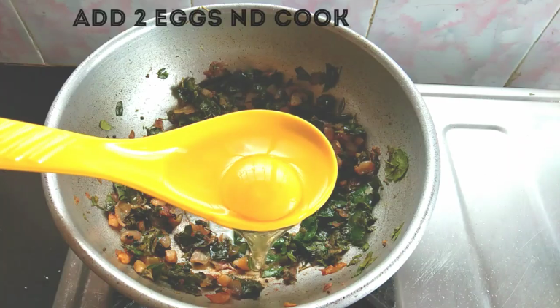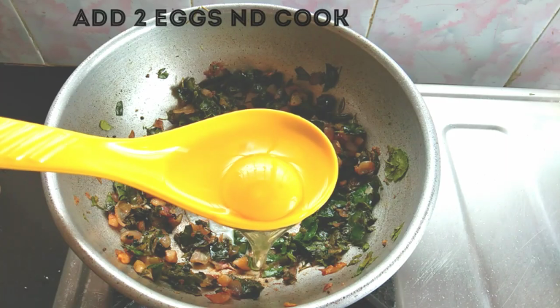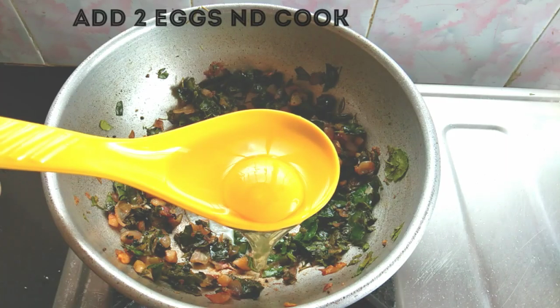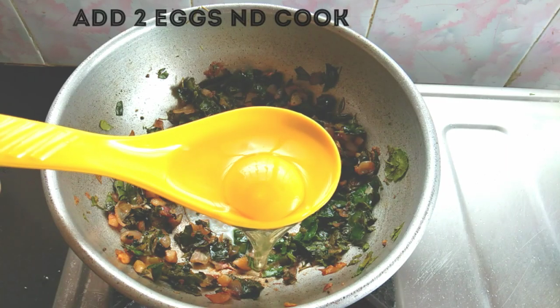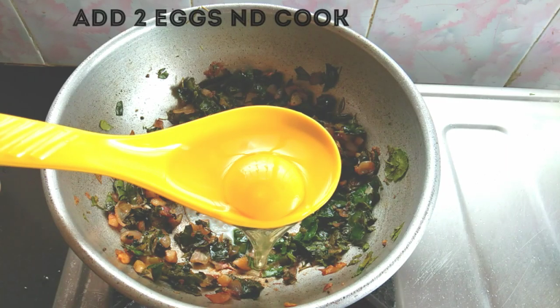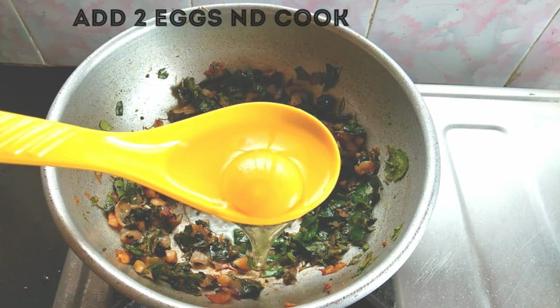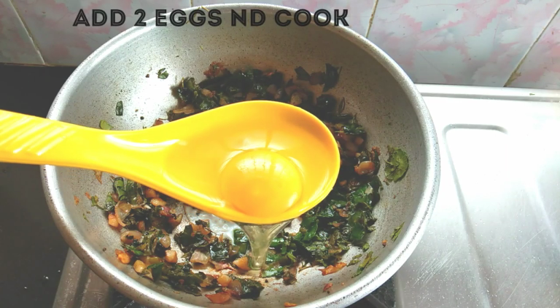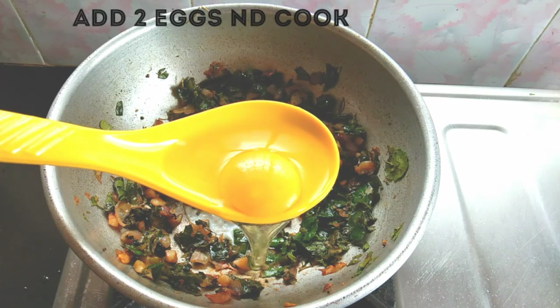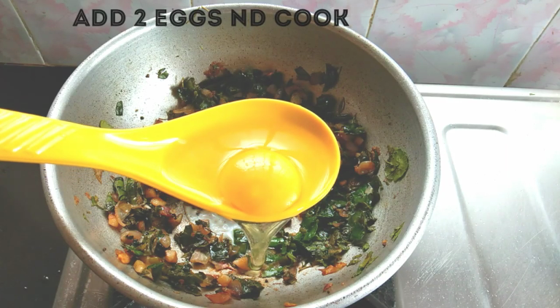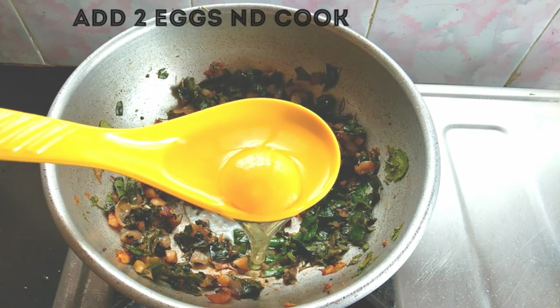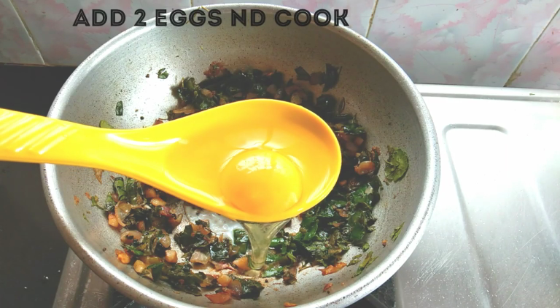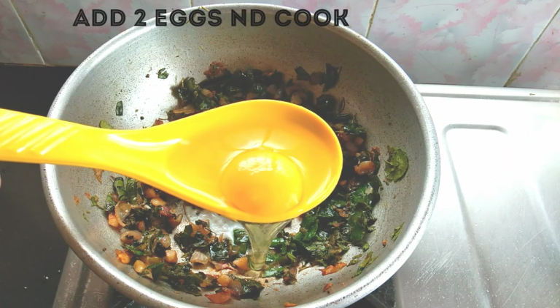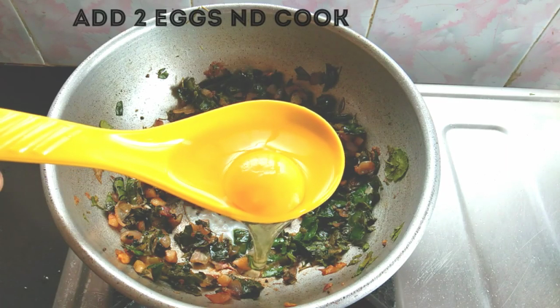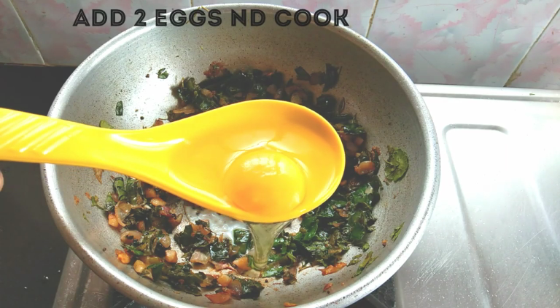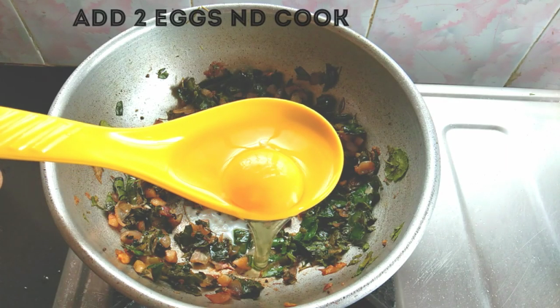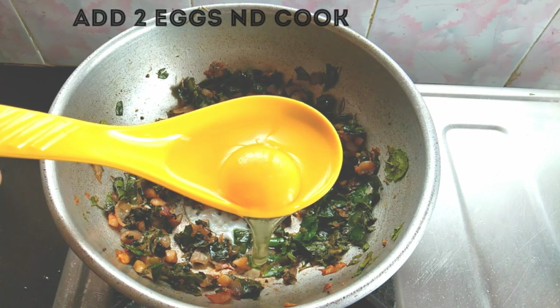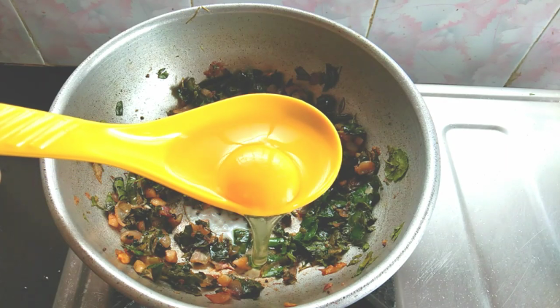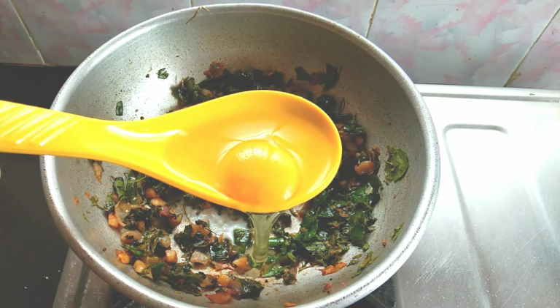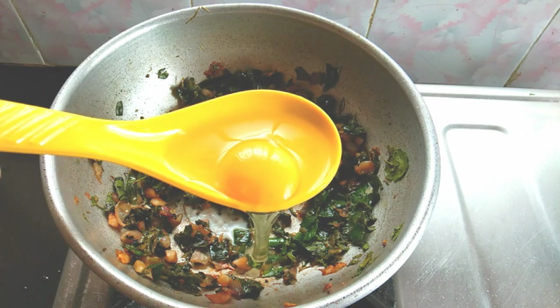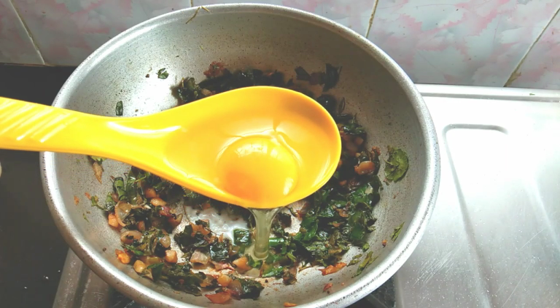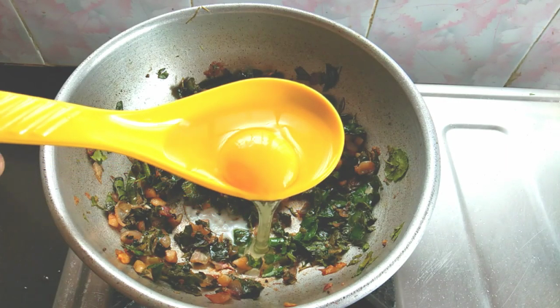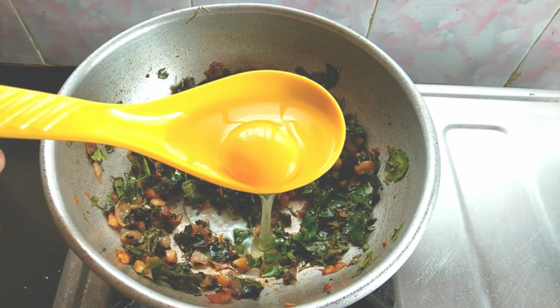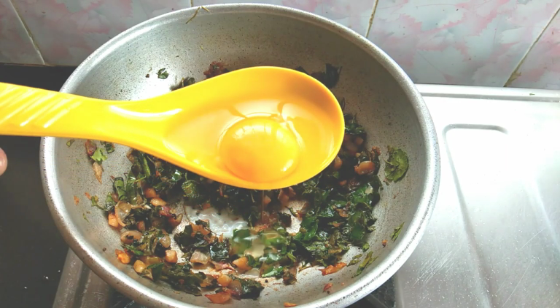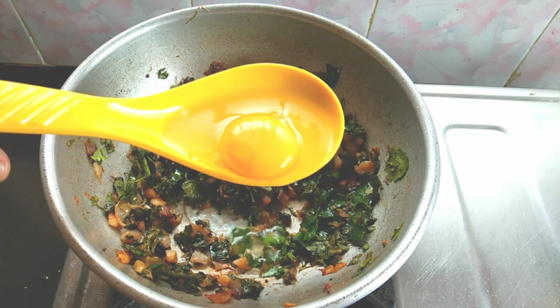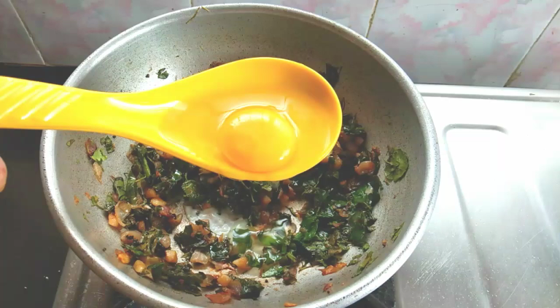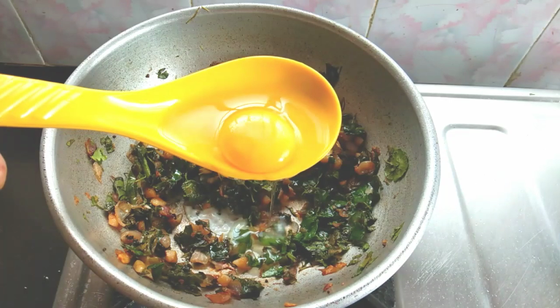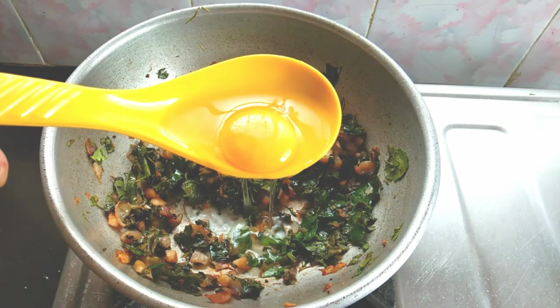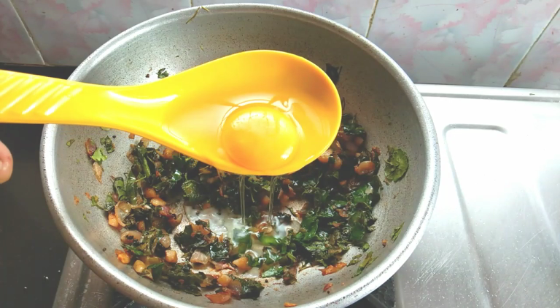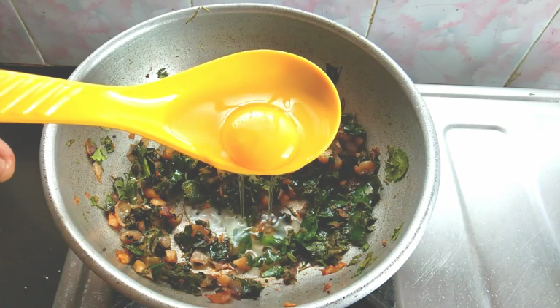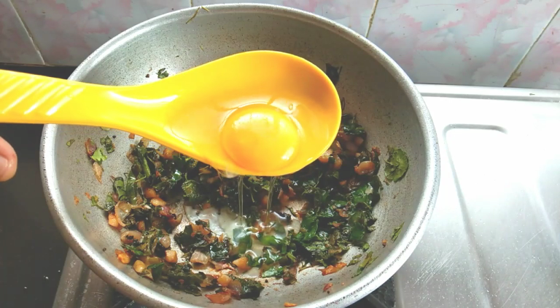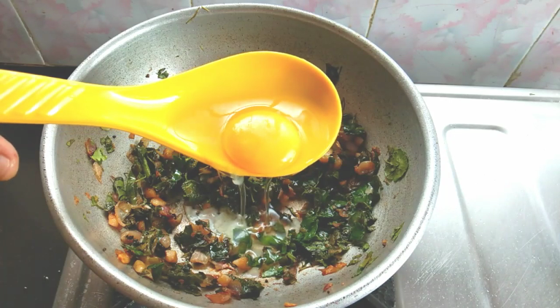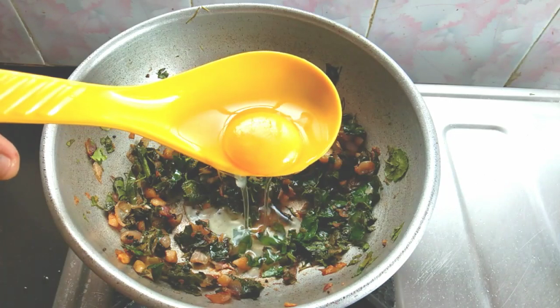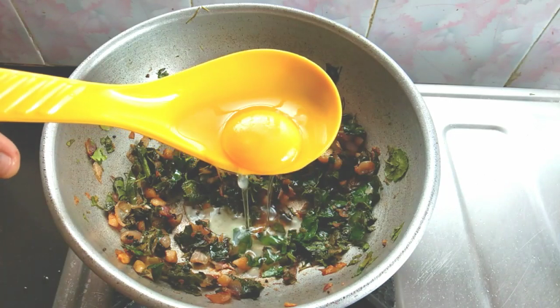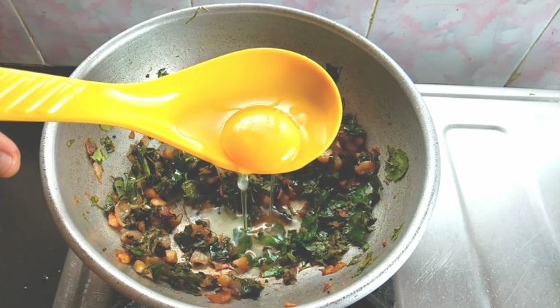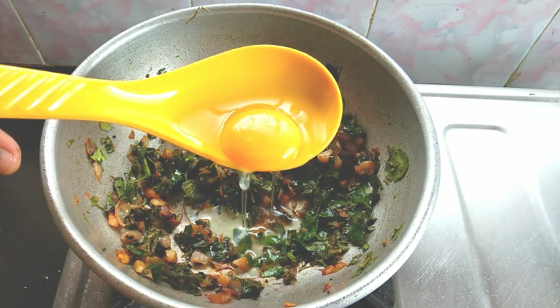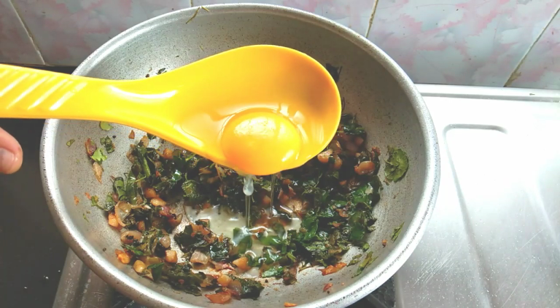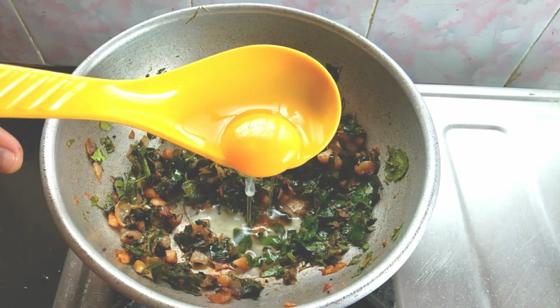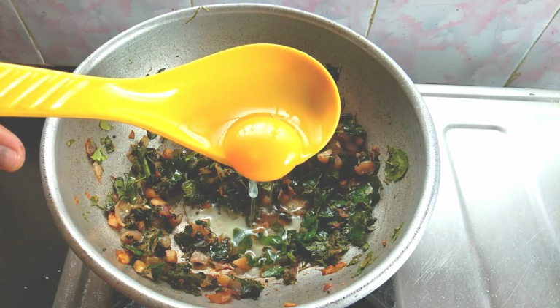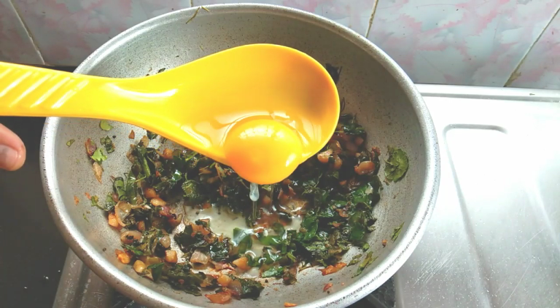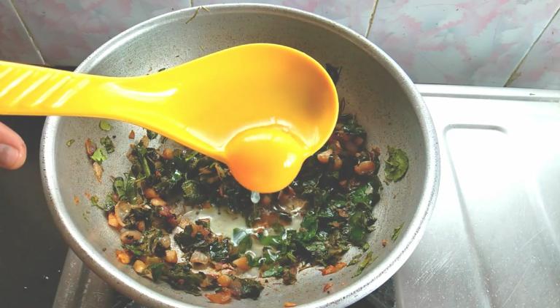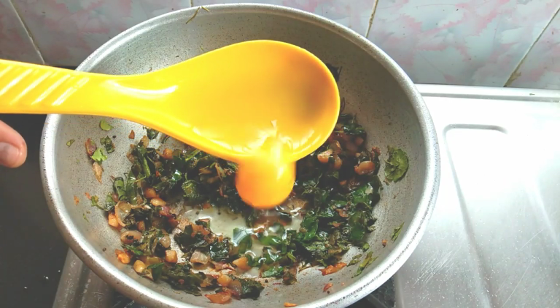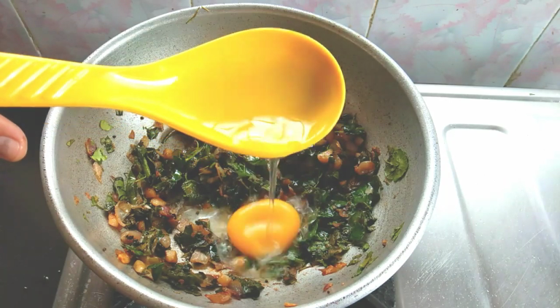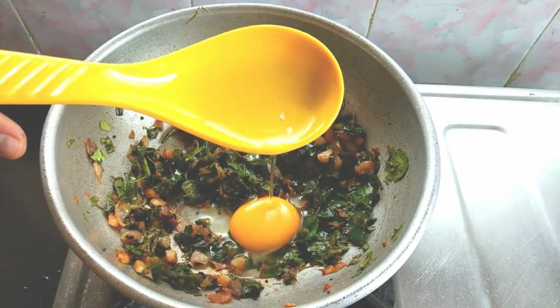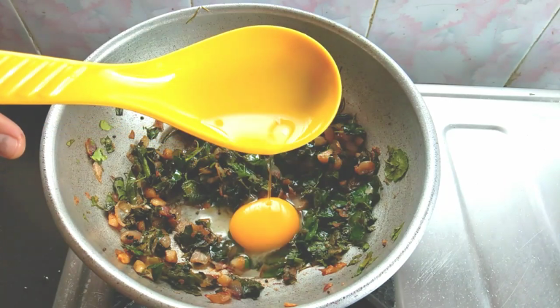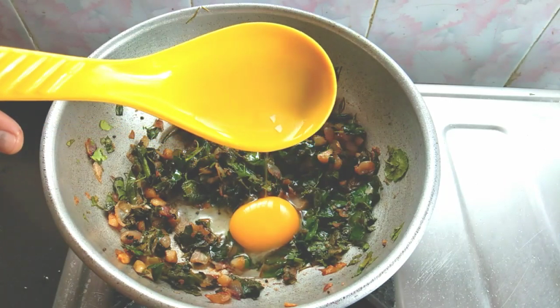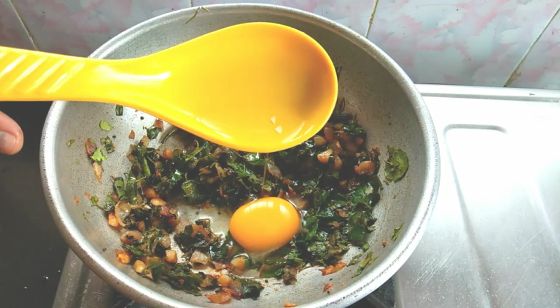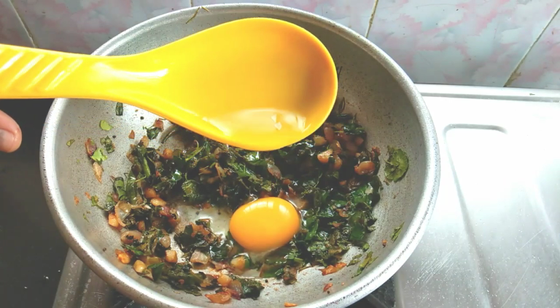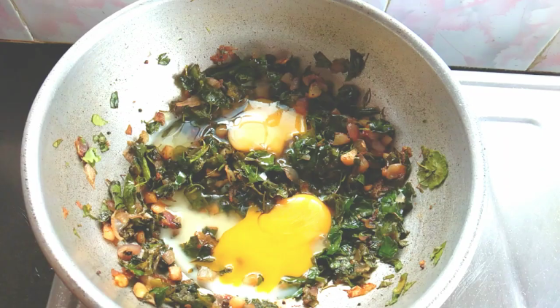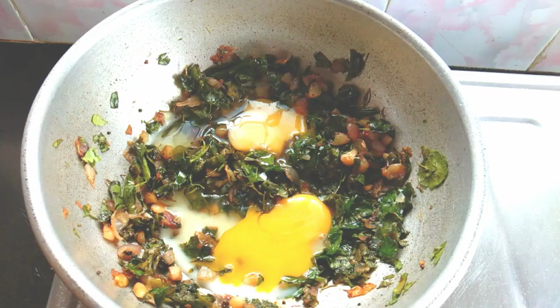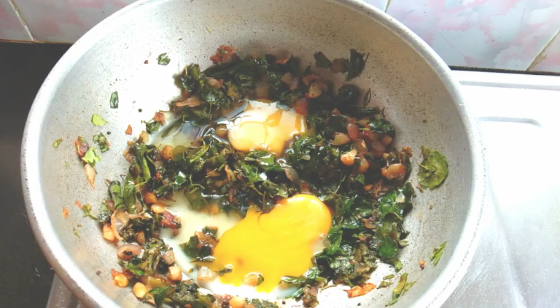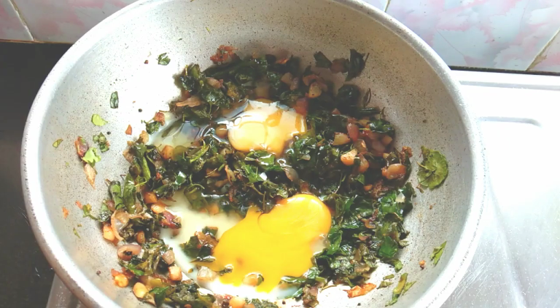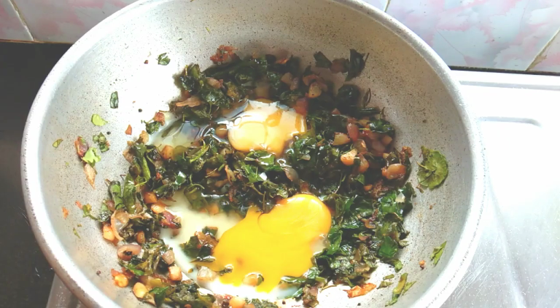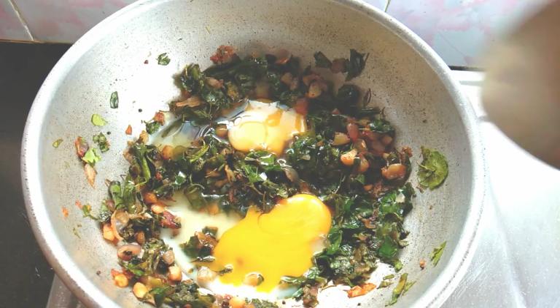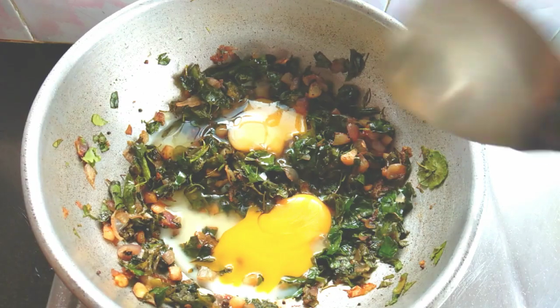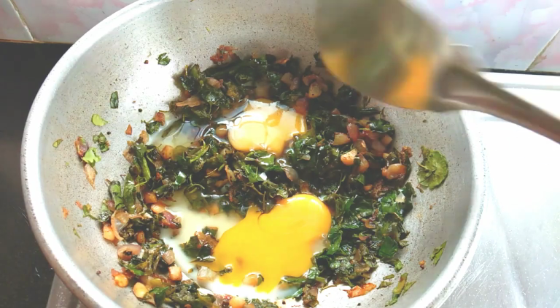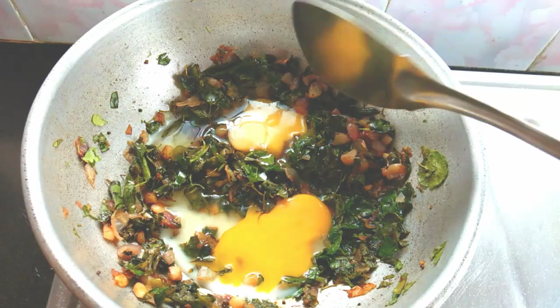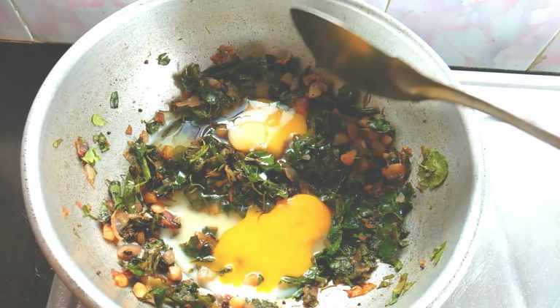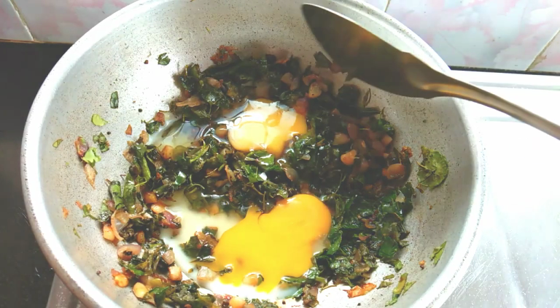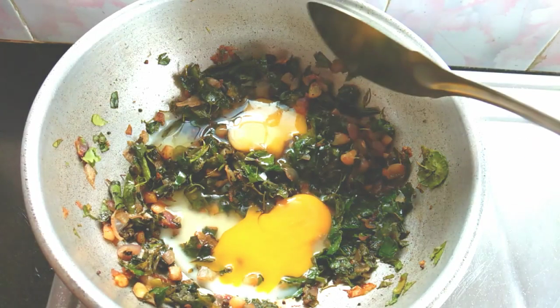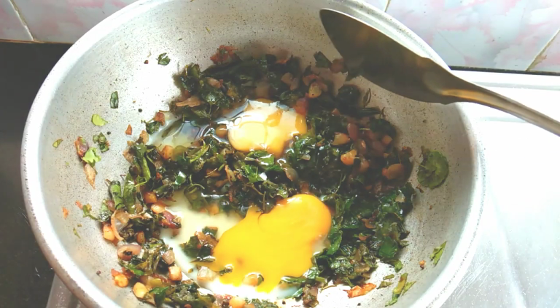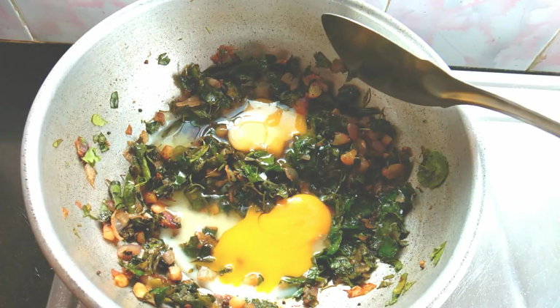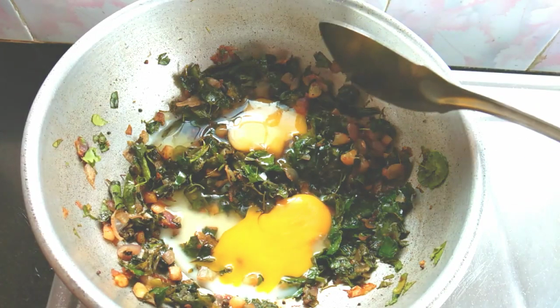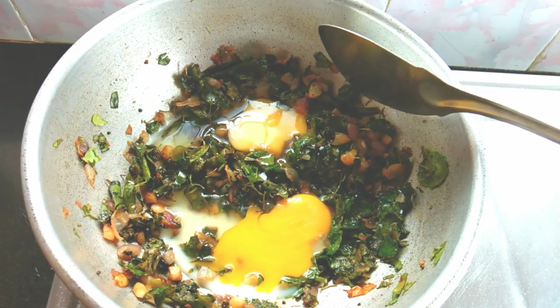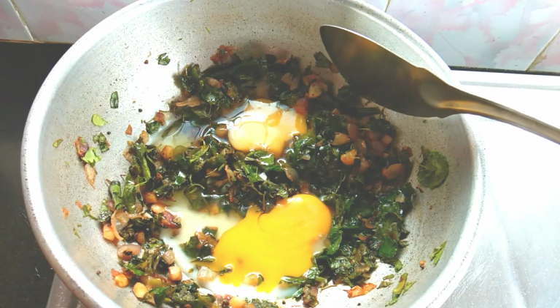Now we cut the egg in the pan. For this, we need to add two pieces. You can smell it along the way.